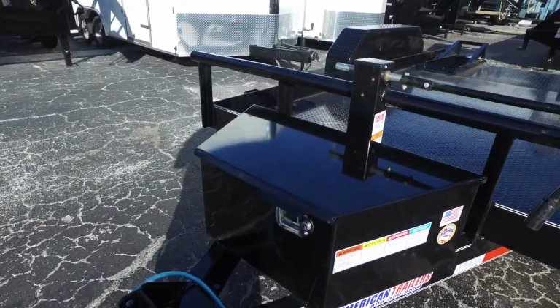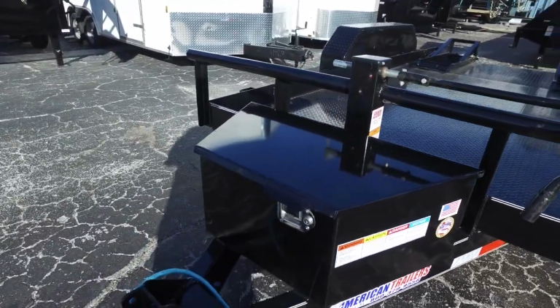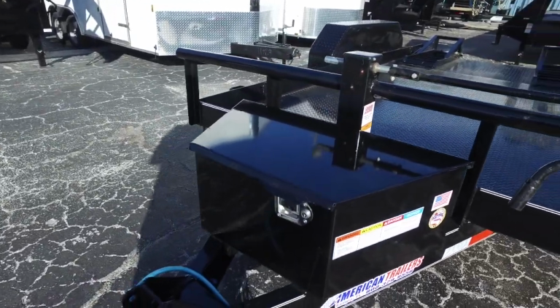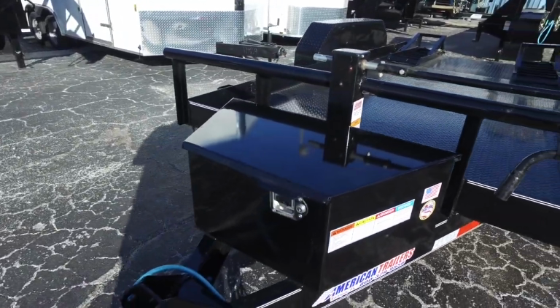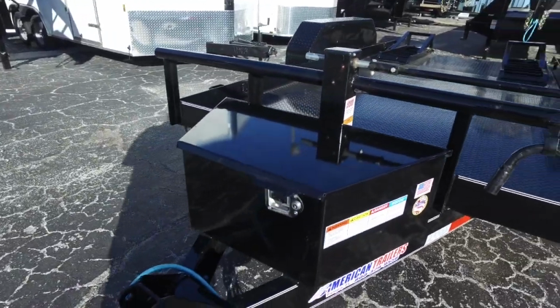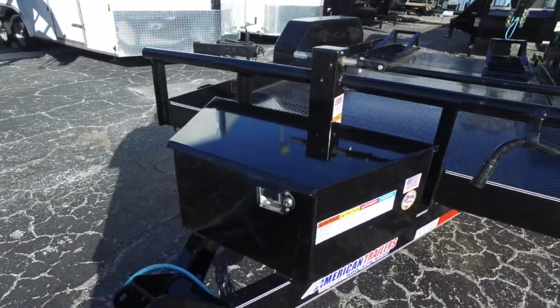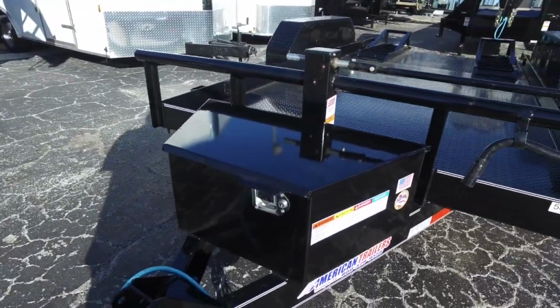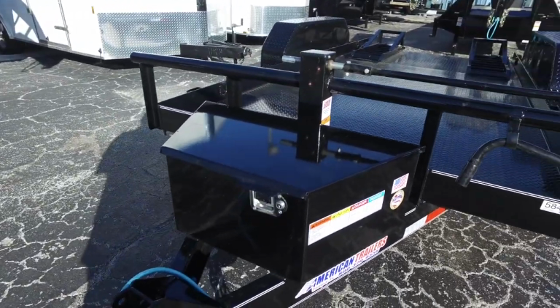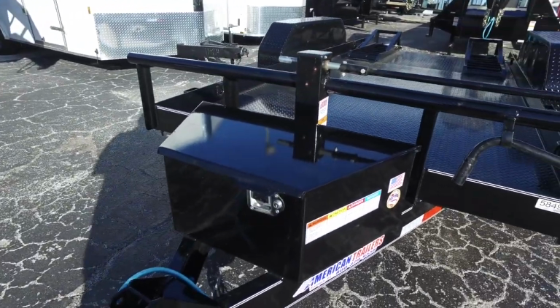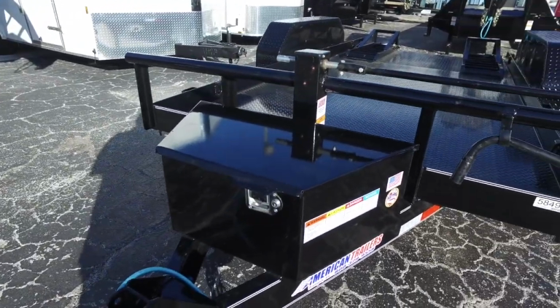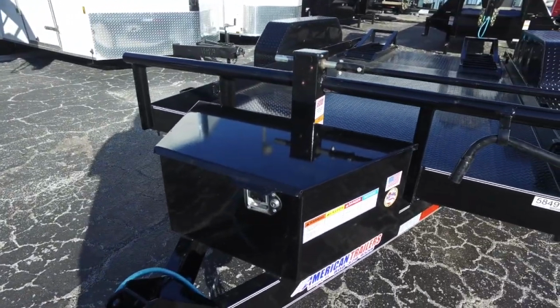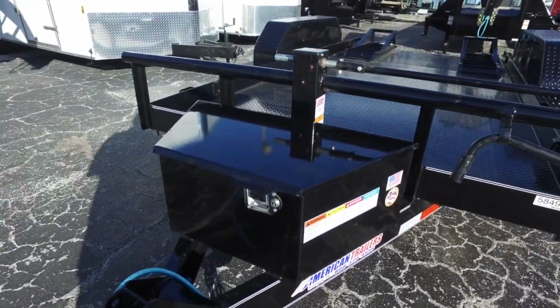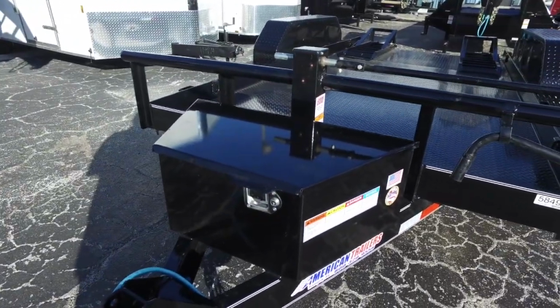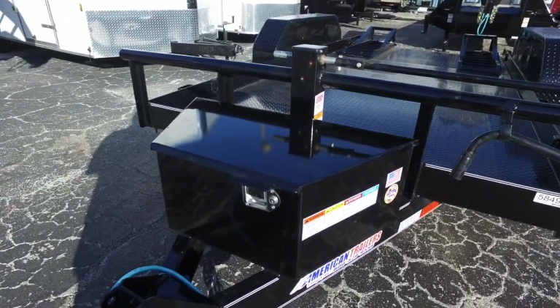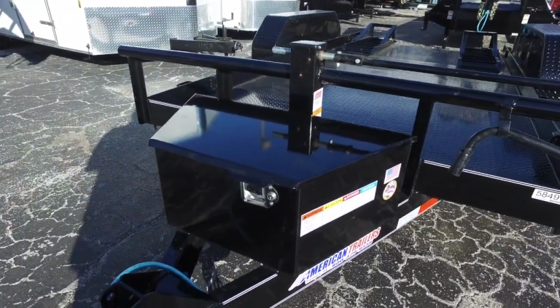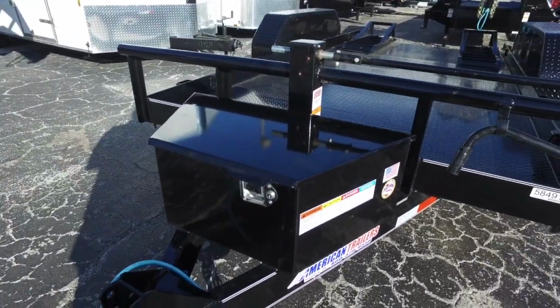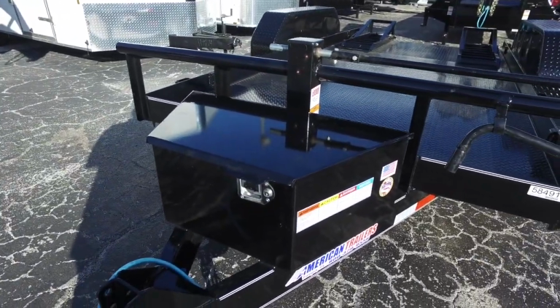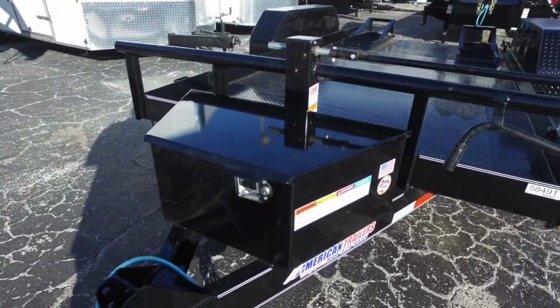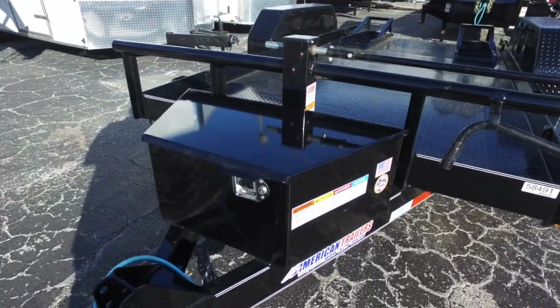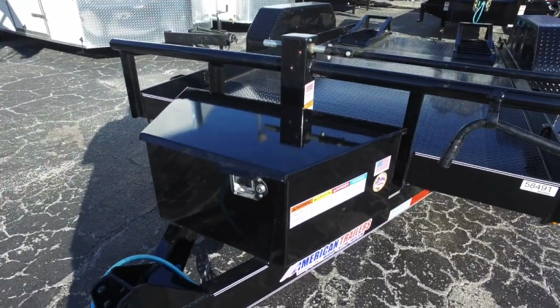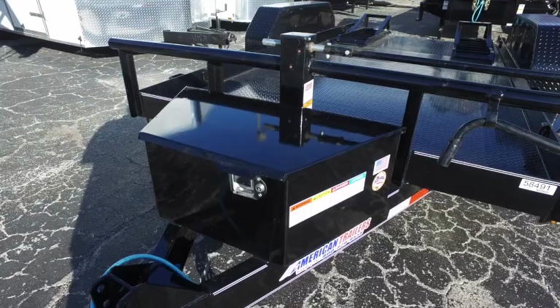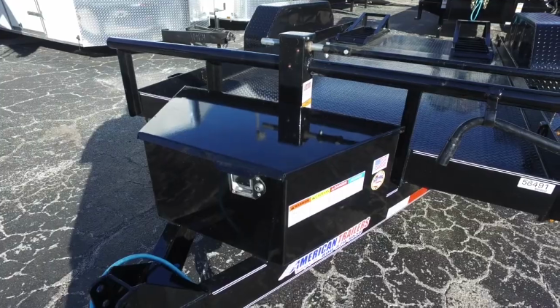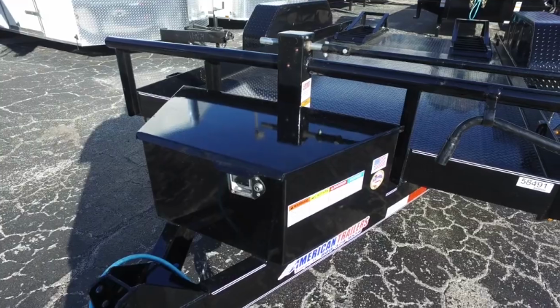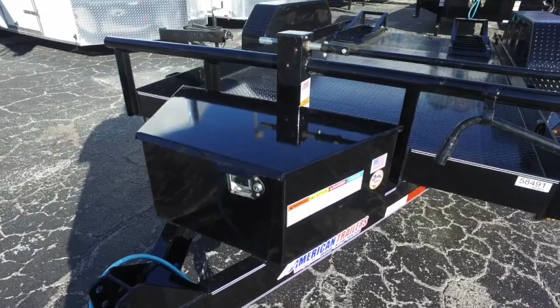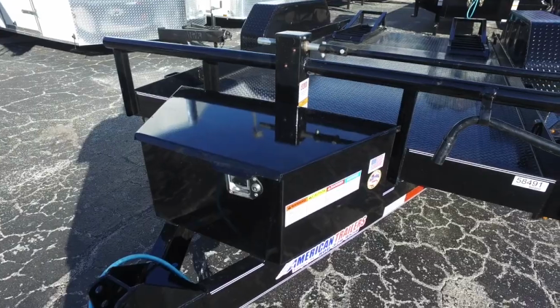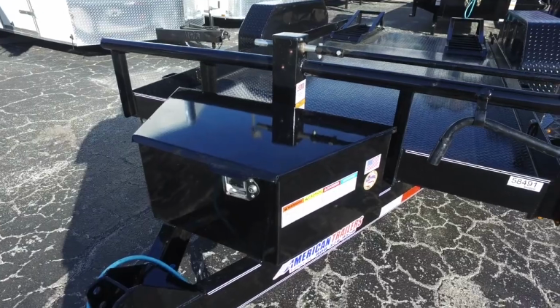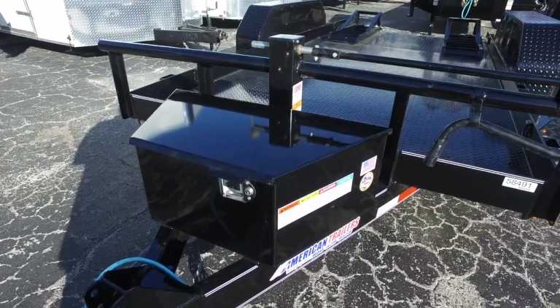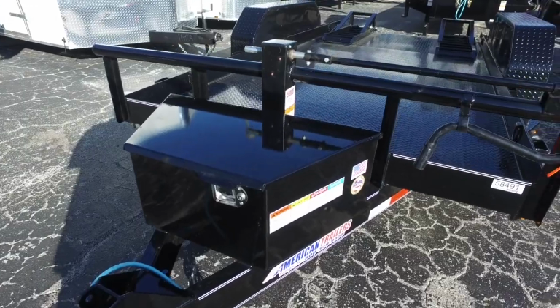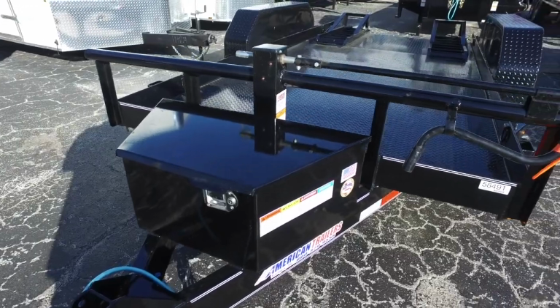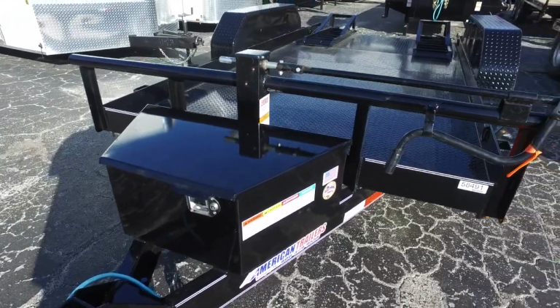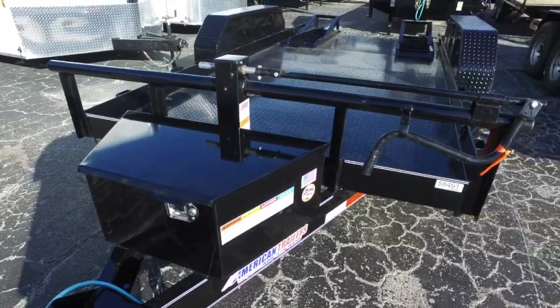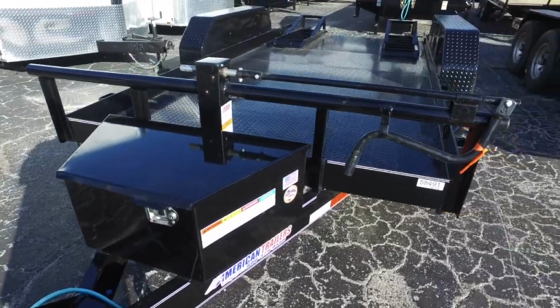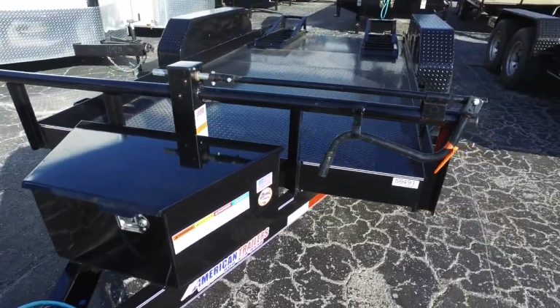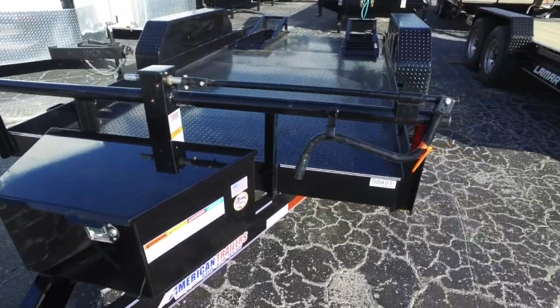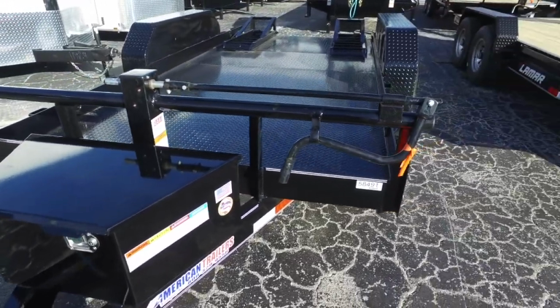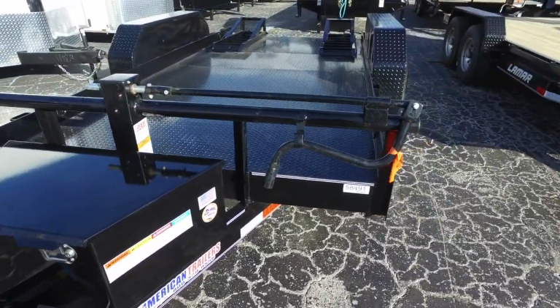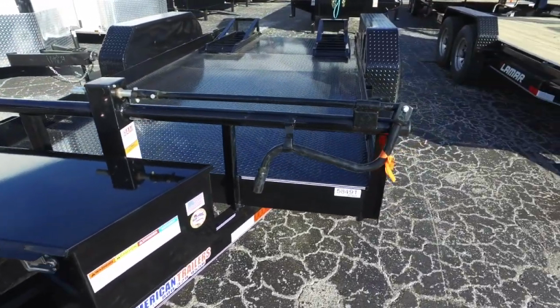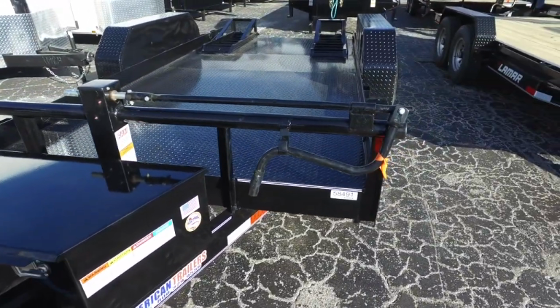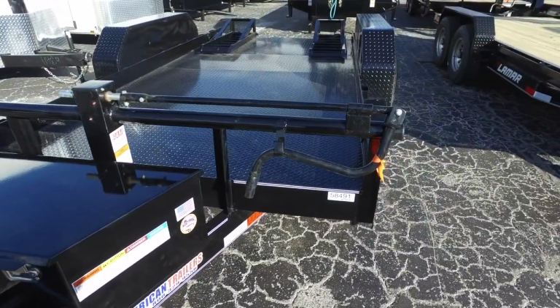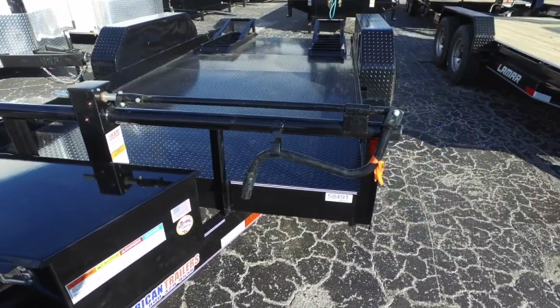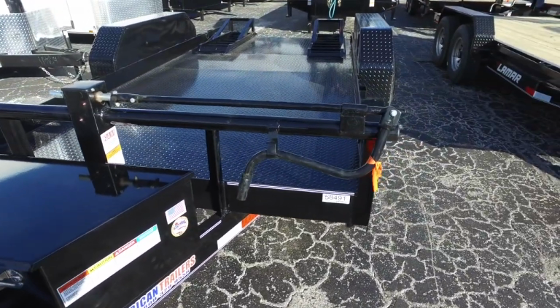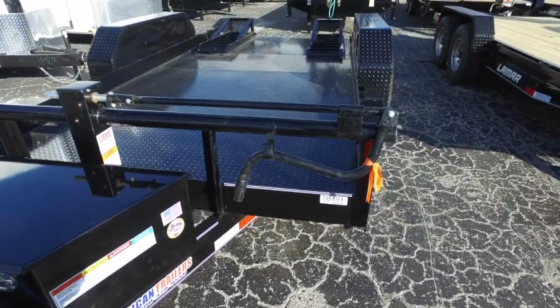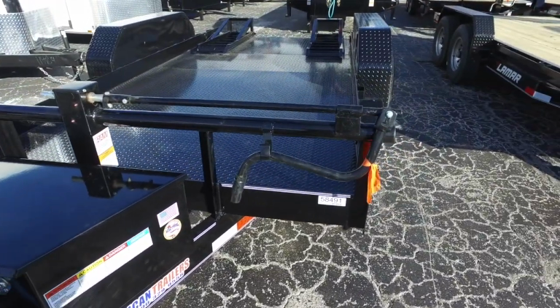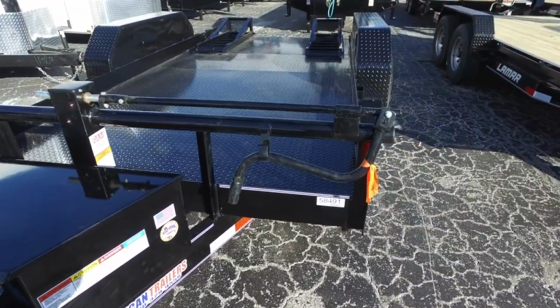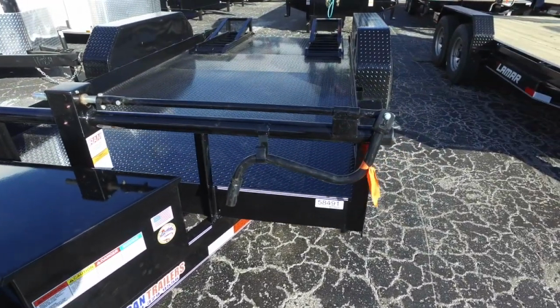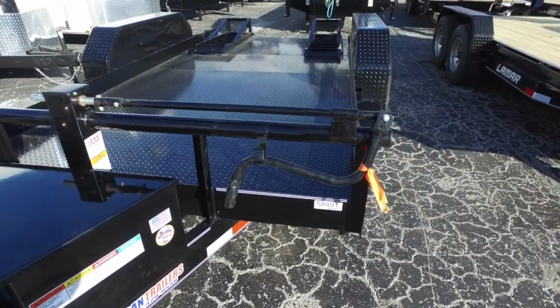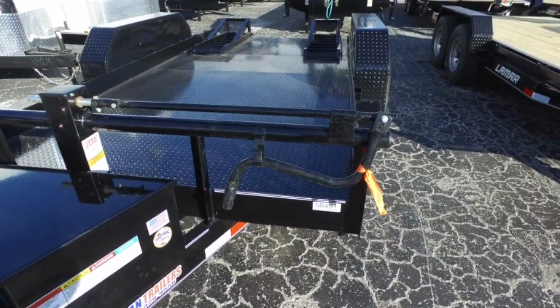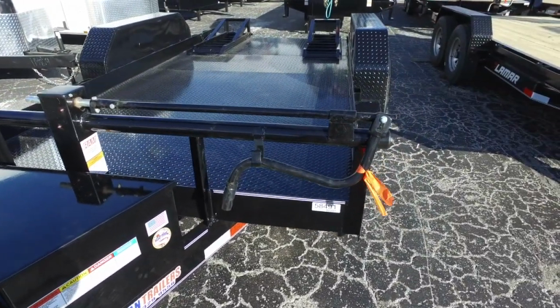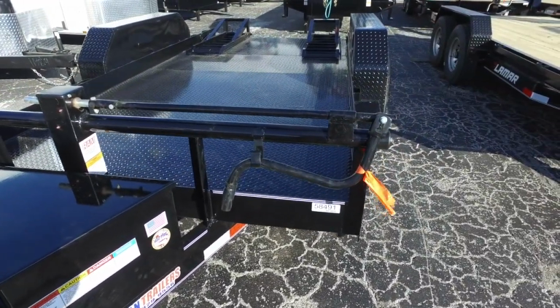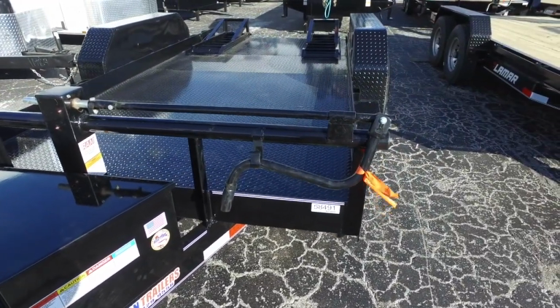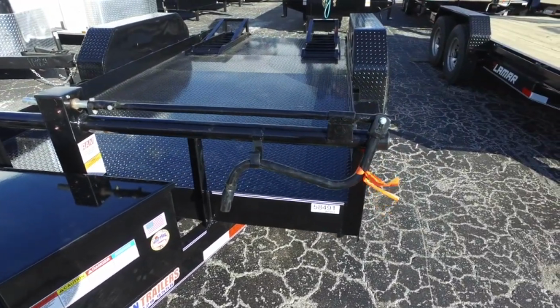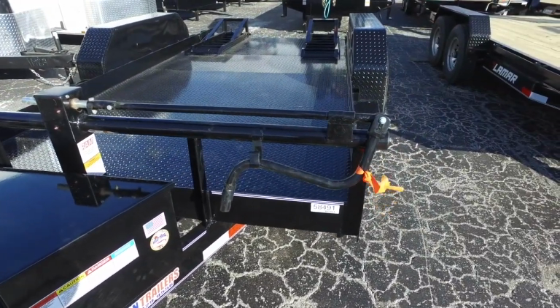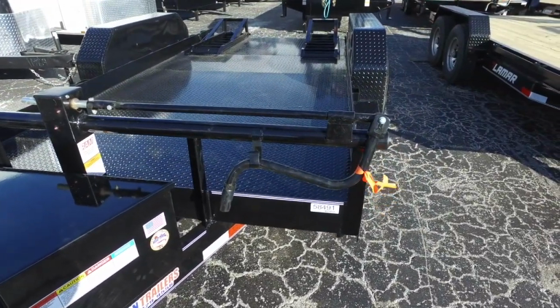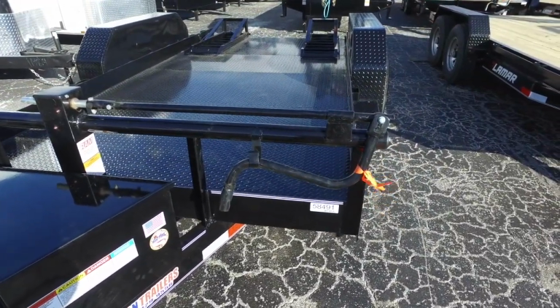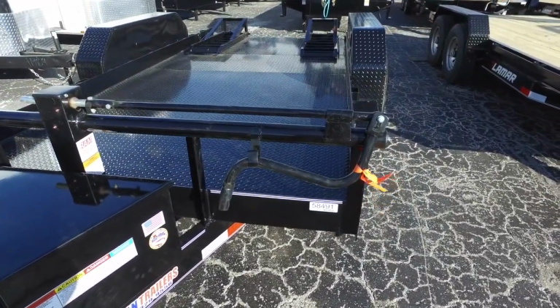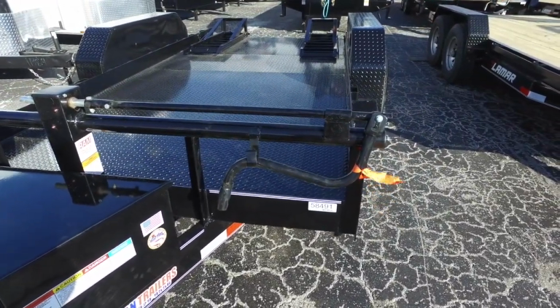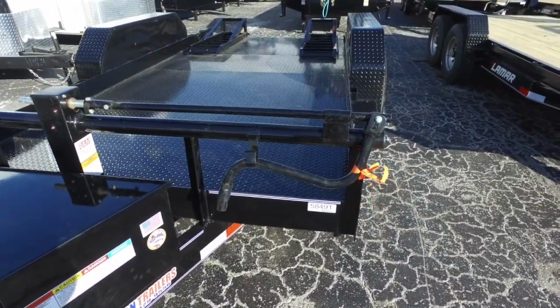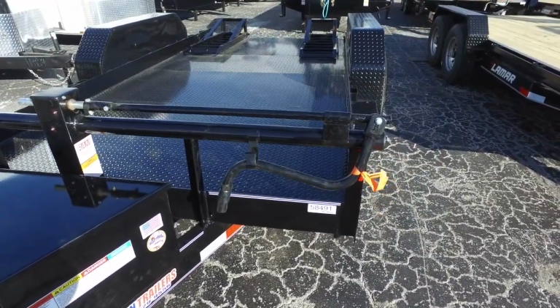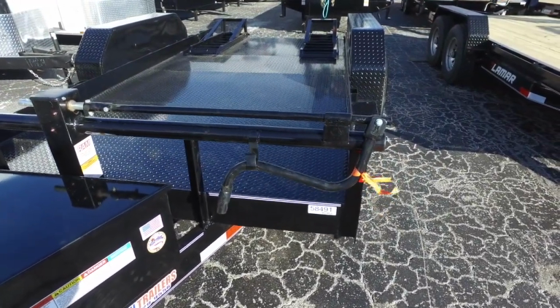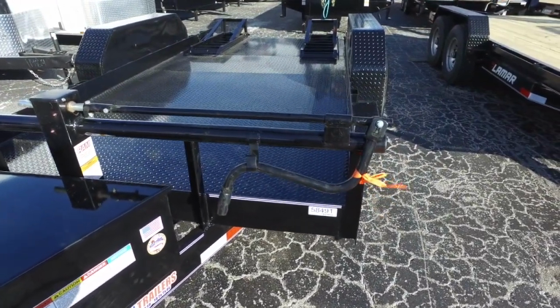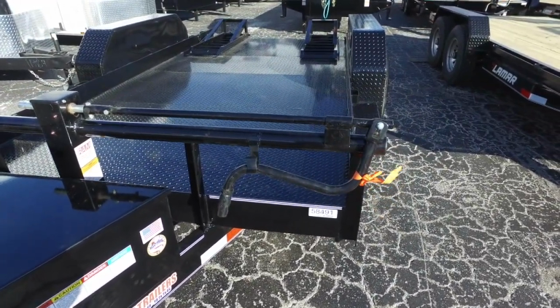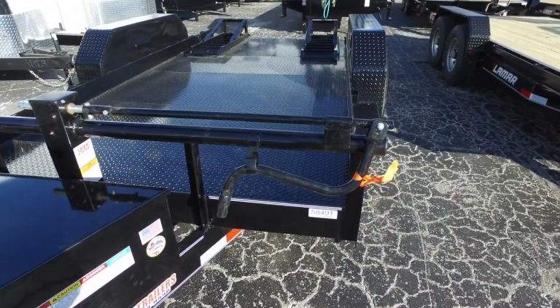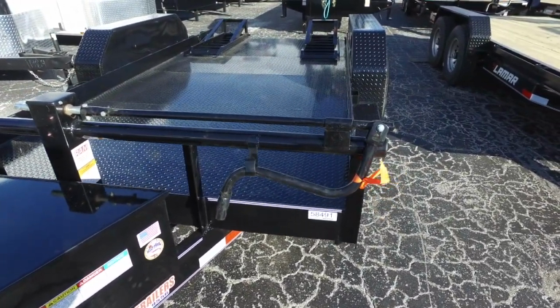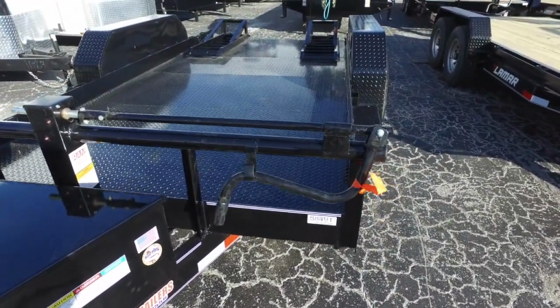Here's your tool box with a recessed handle and lock. Top wind jack with a capacity of 12,000 lbs.